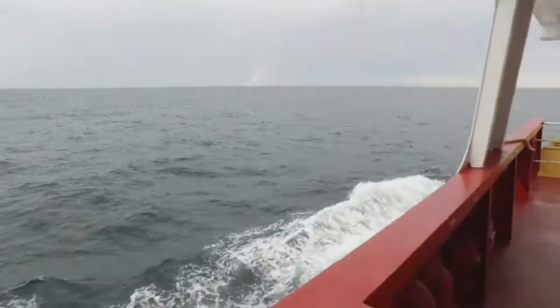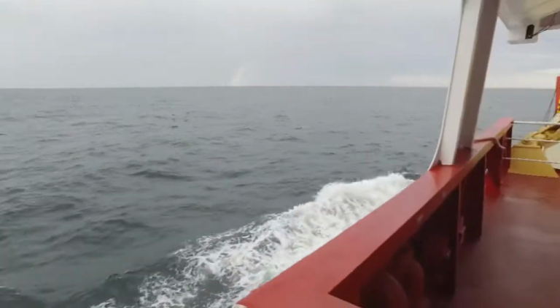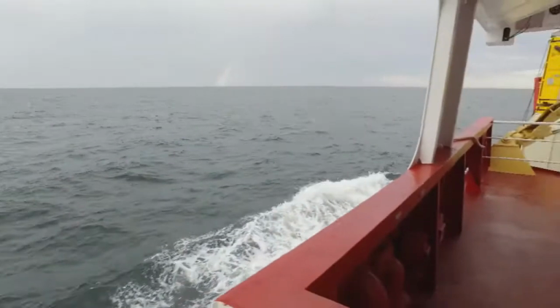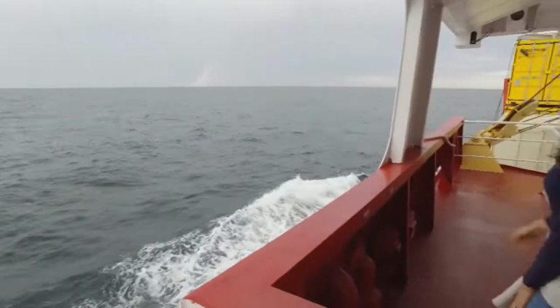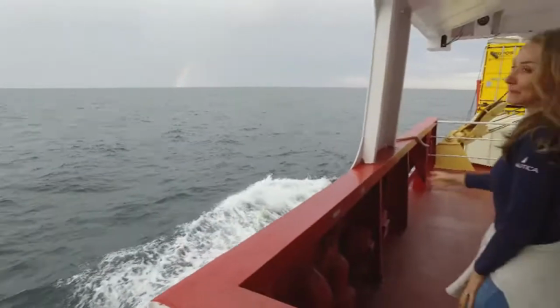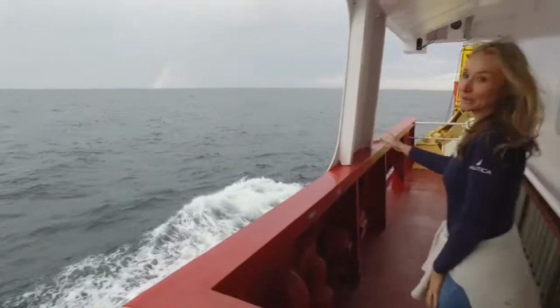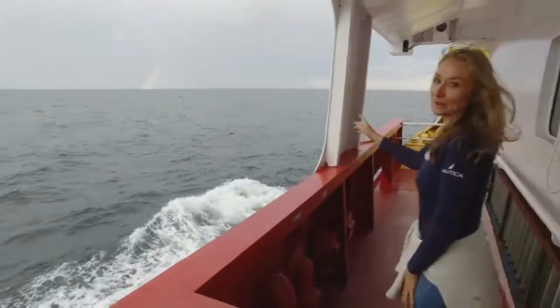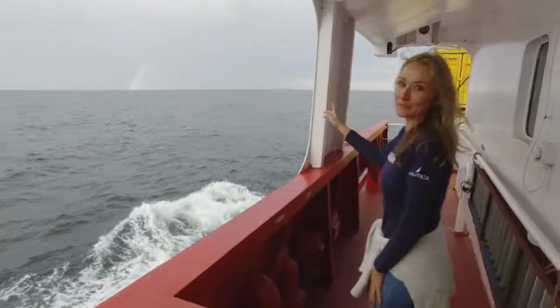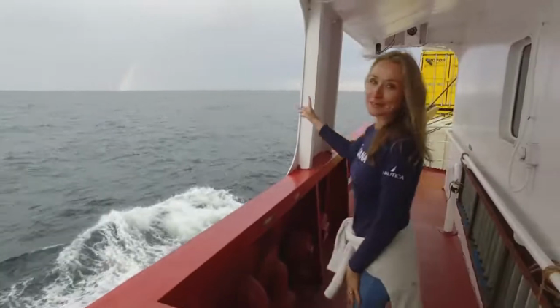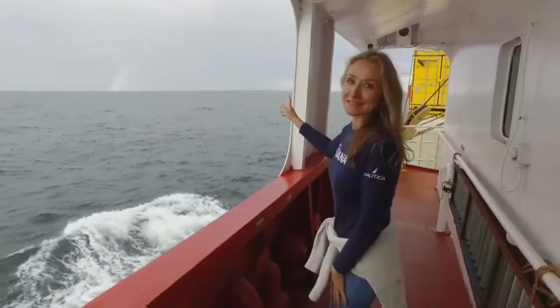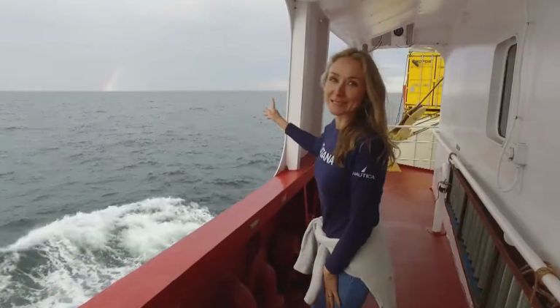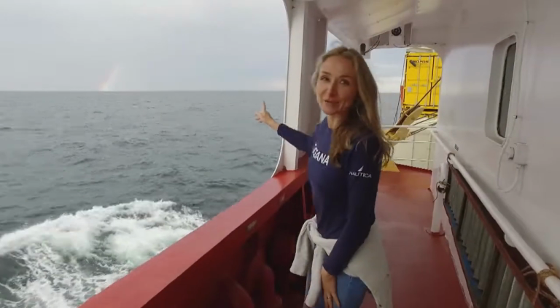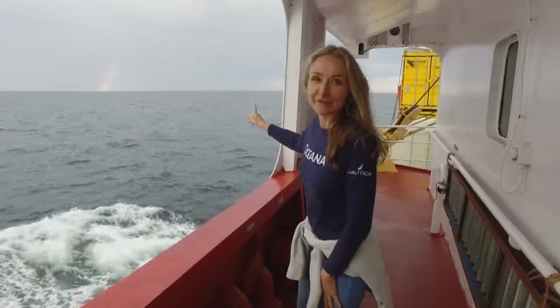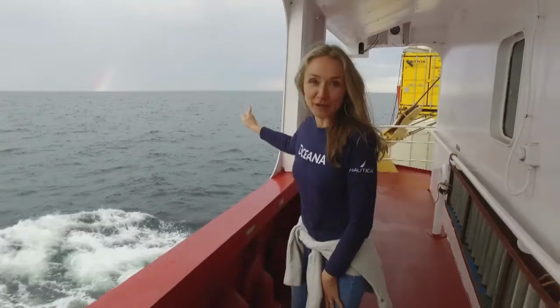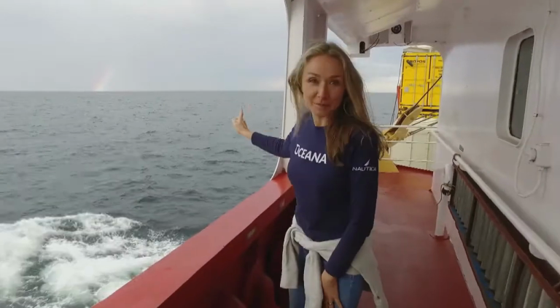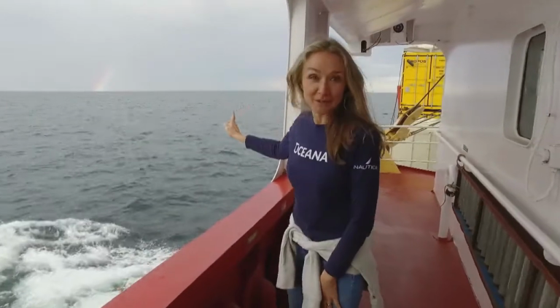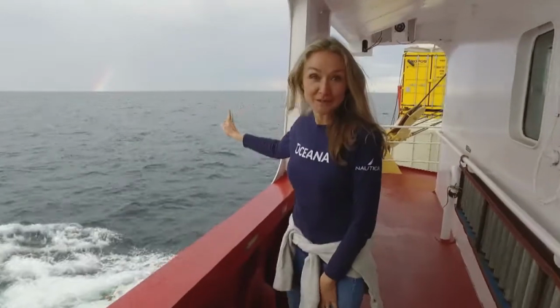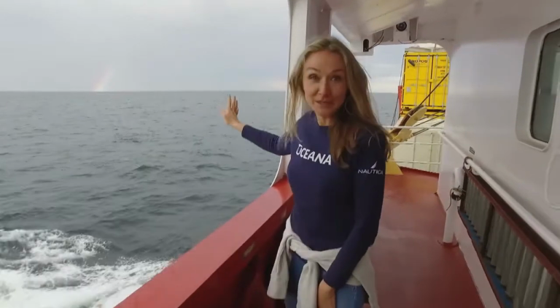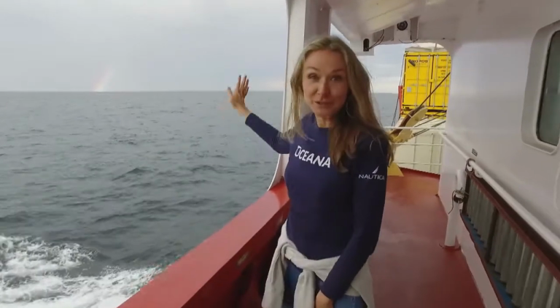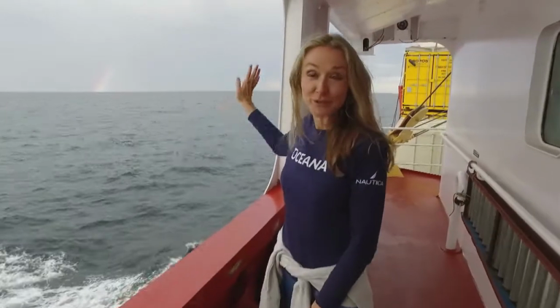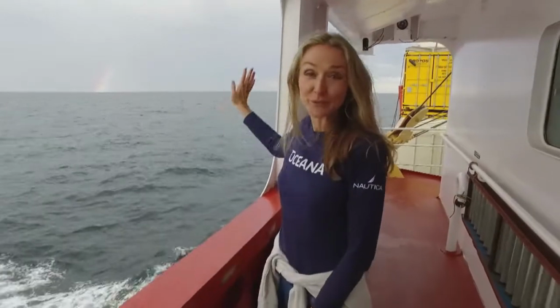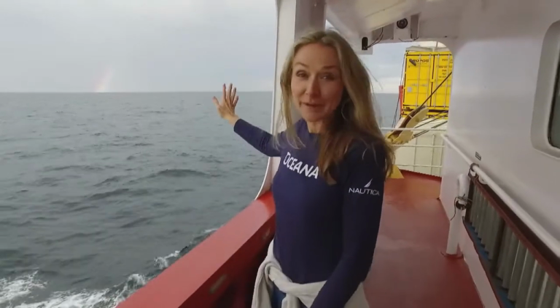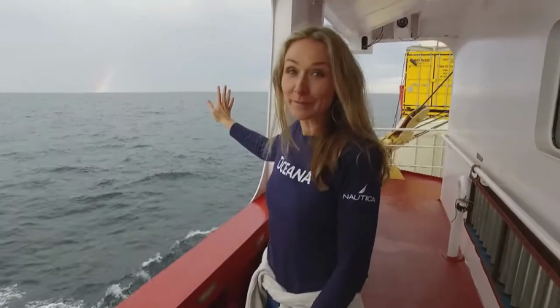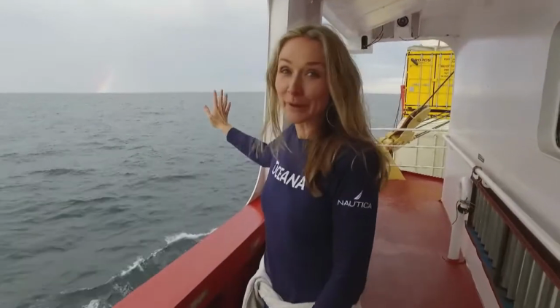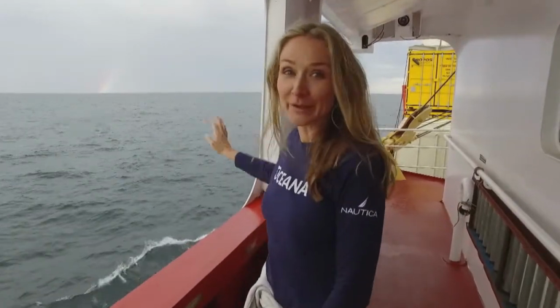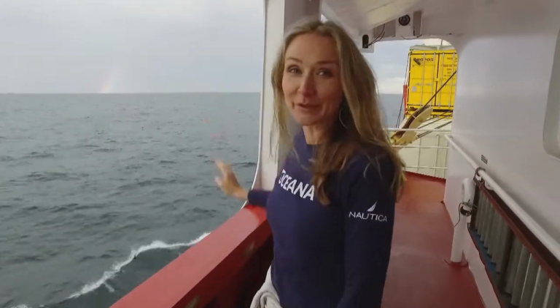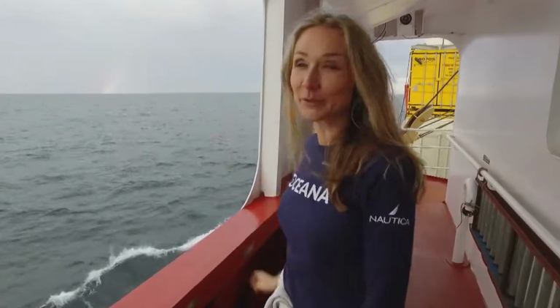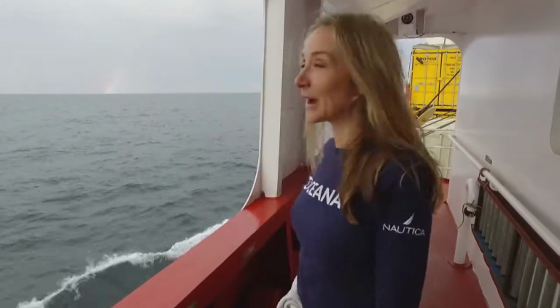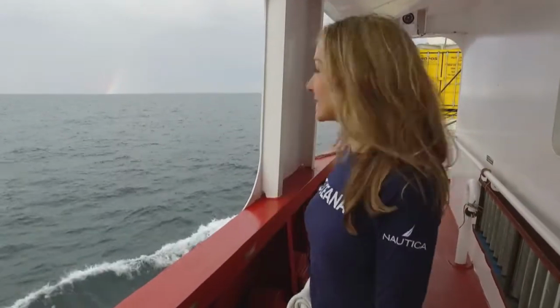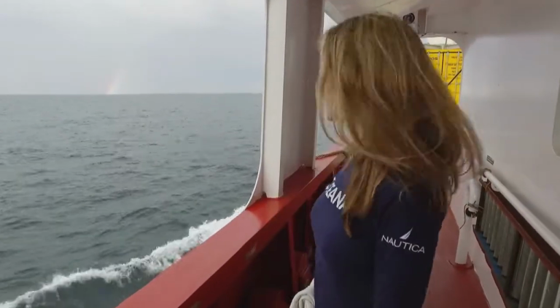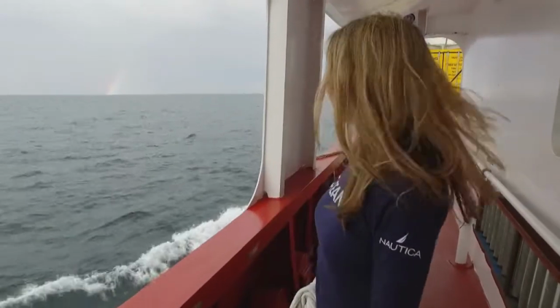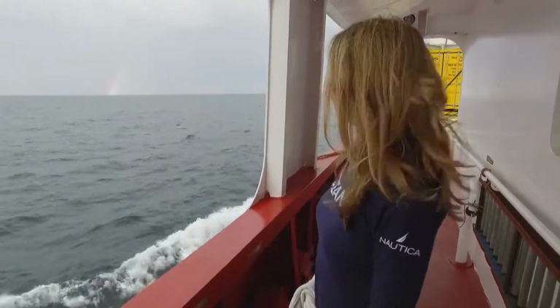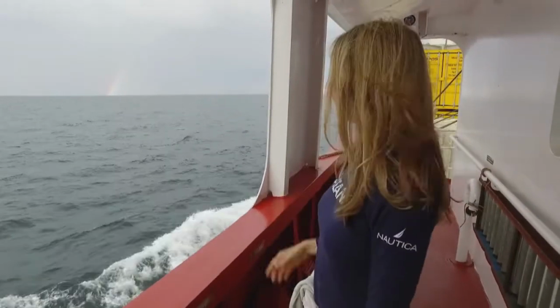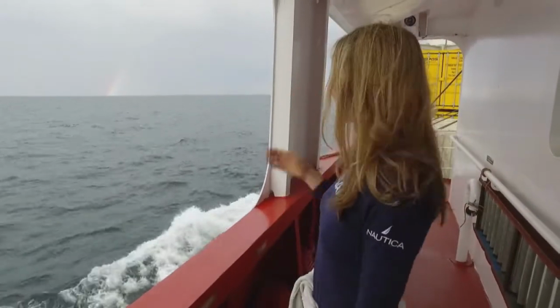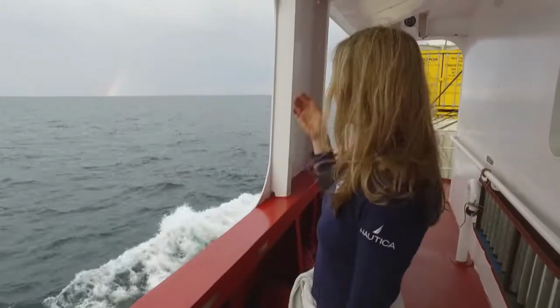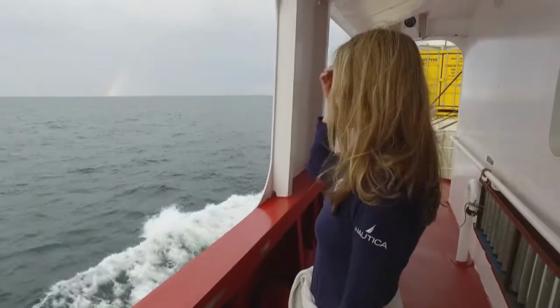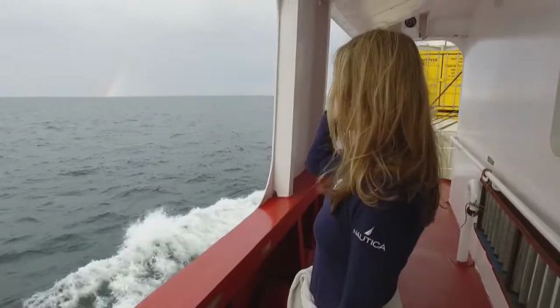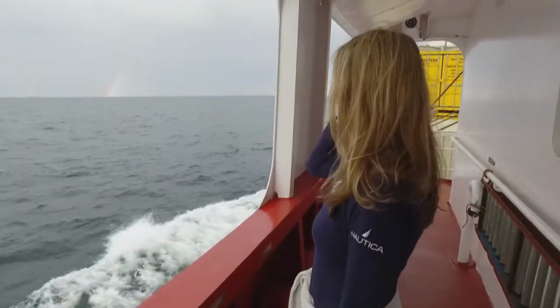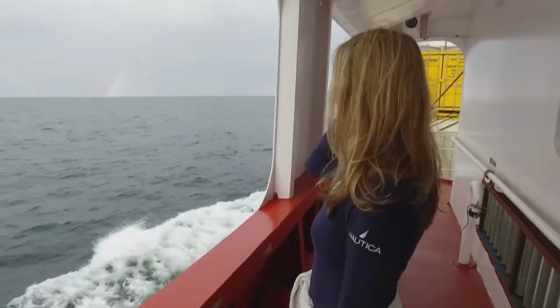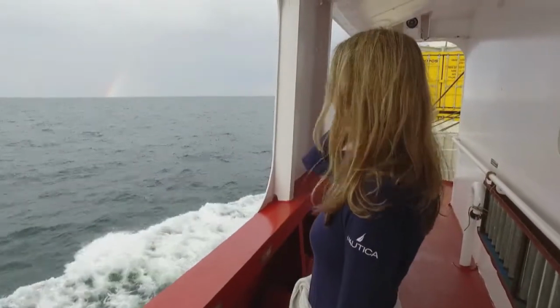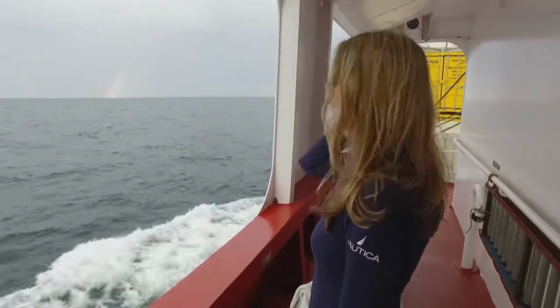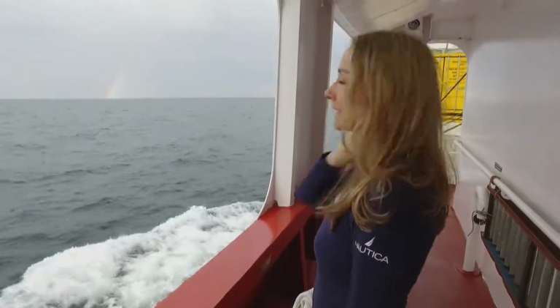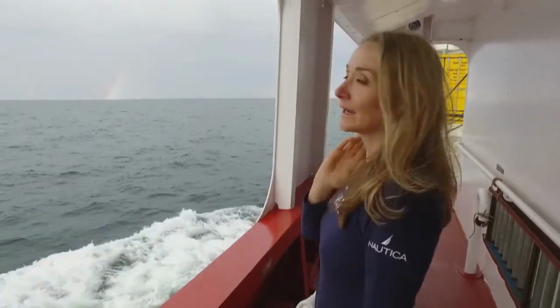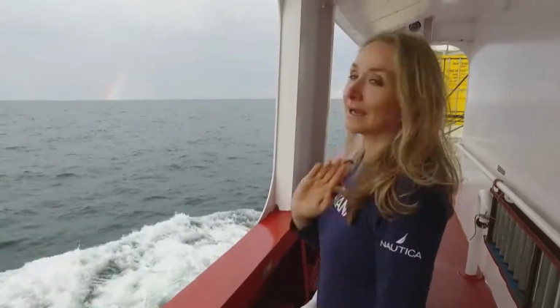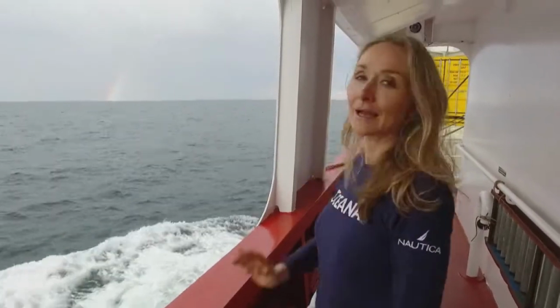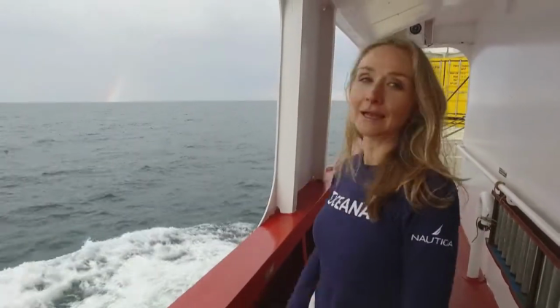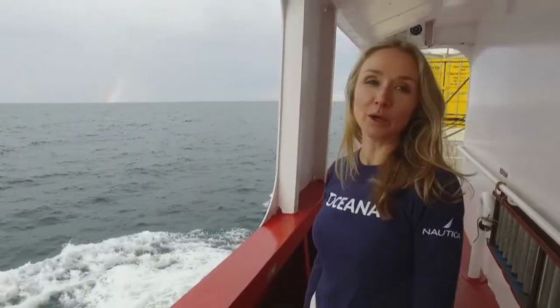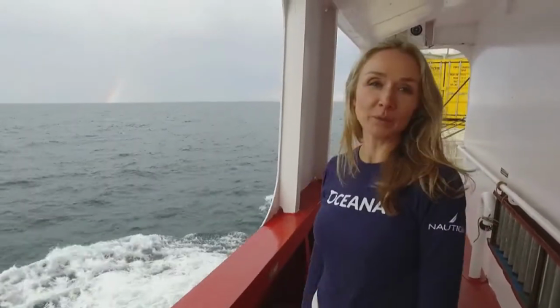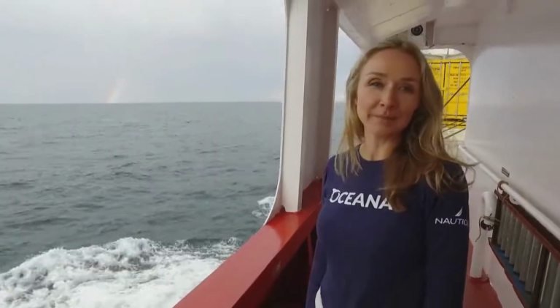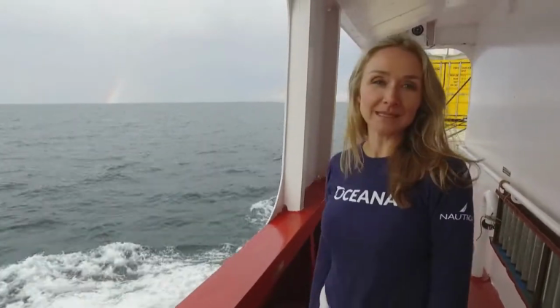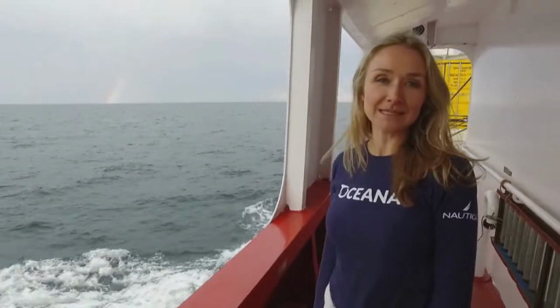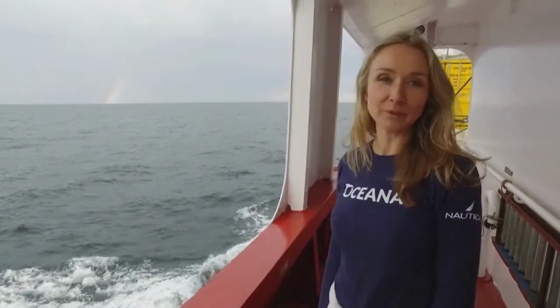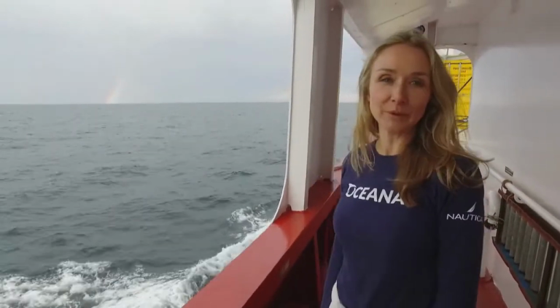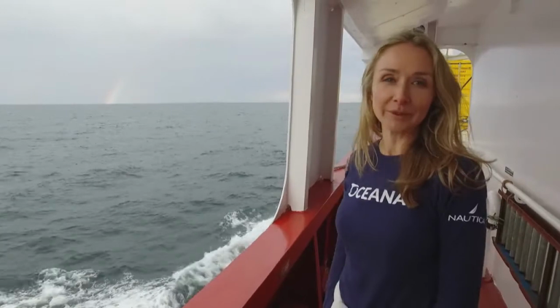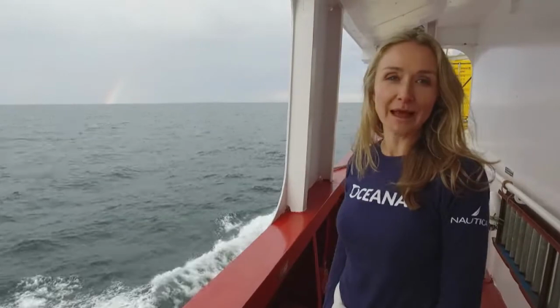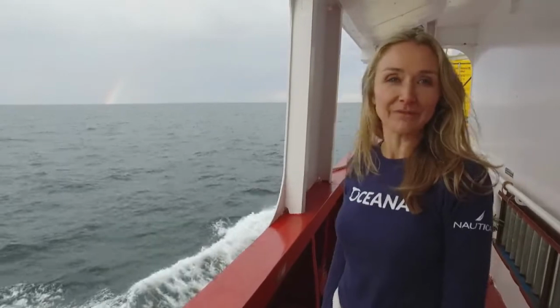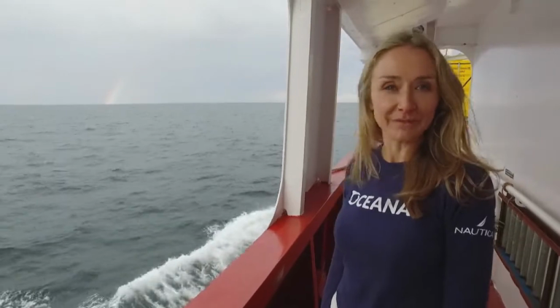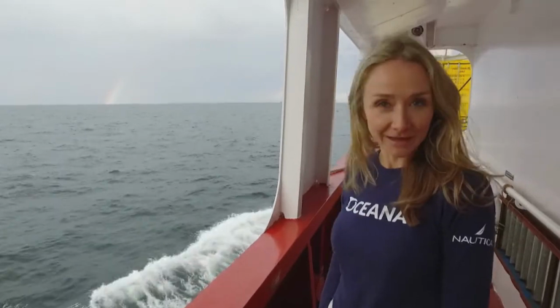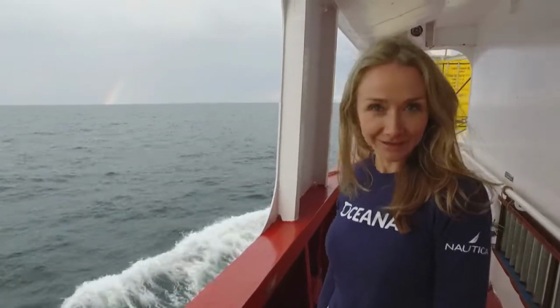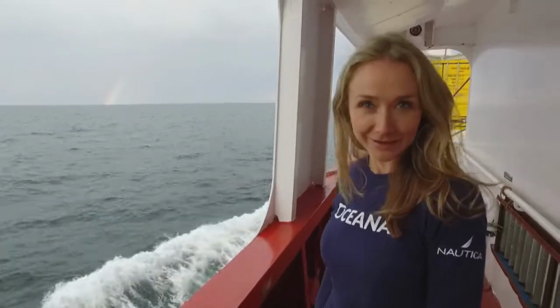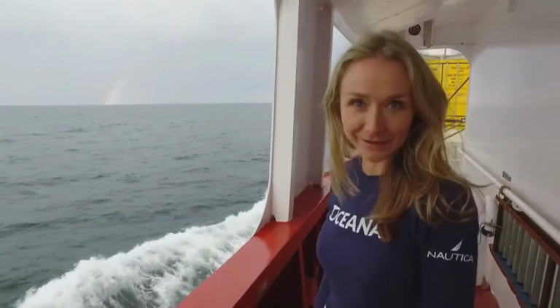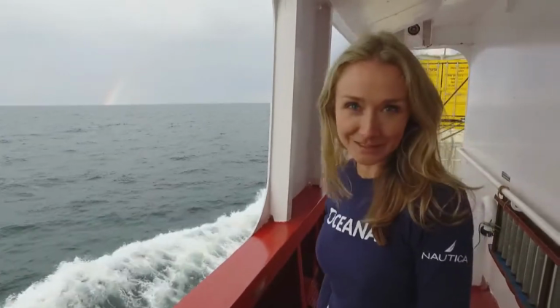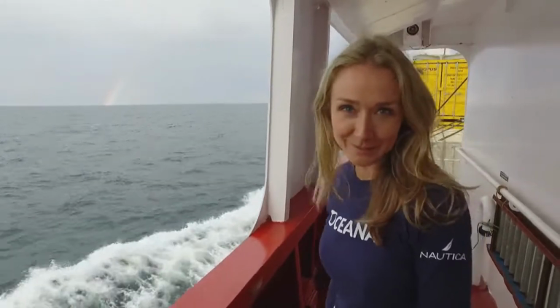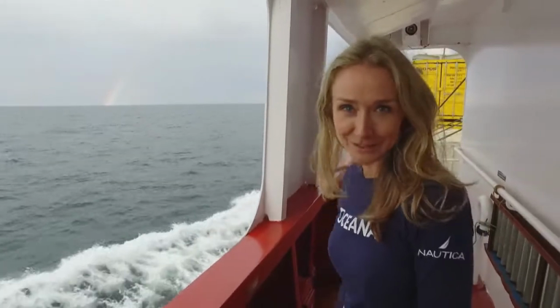I don't know if you can see over there, but there's actually a rainbow on the horizon, which I hope means that we will have luck on our expedition.